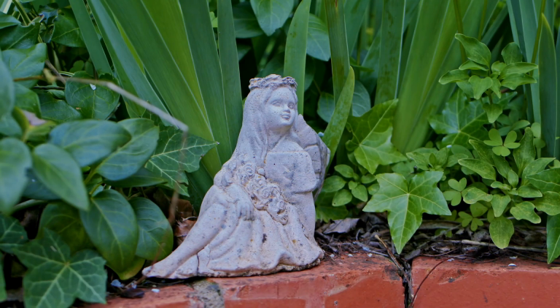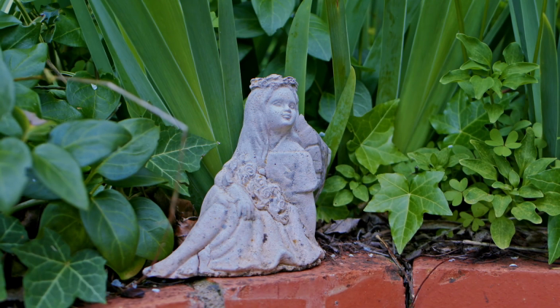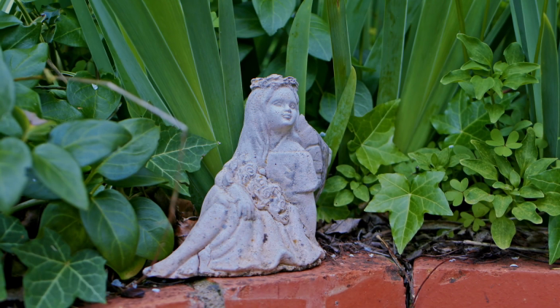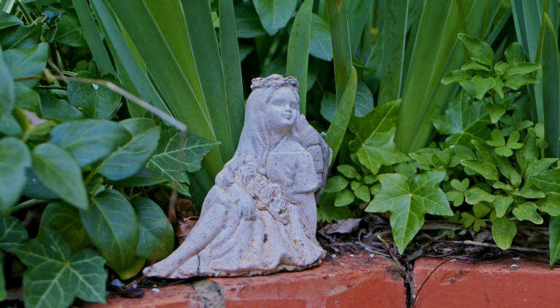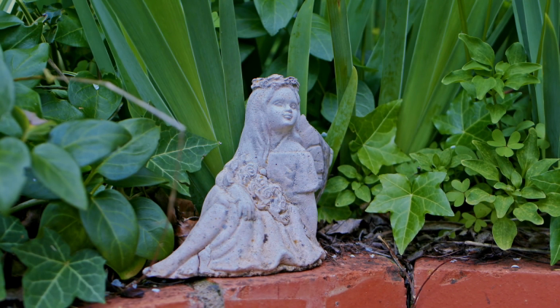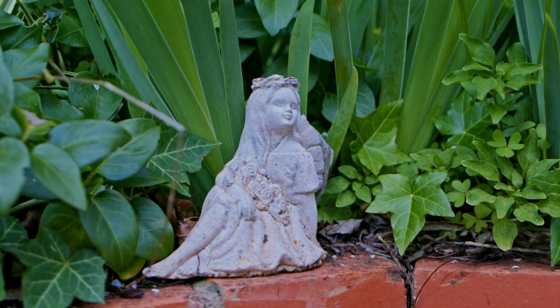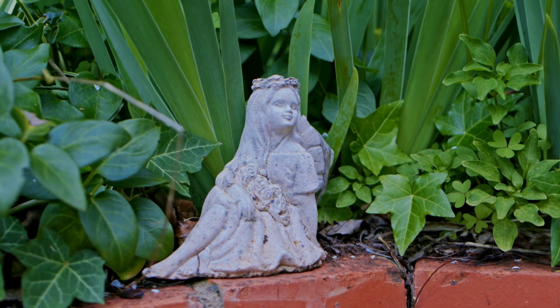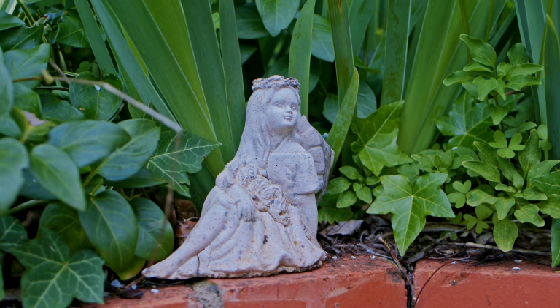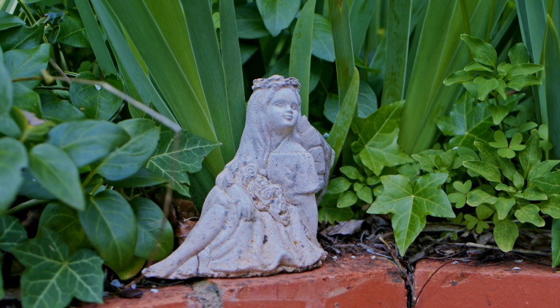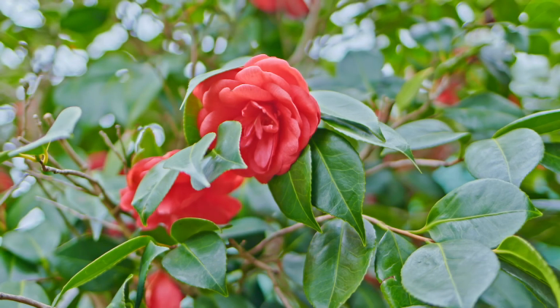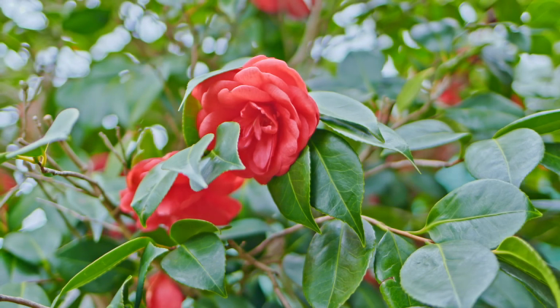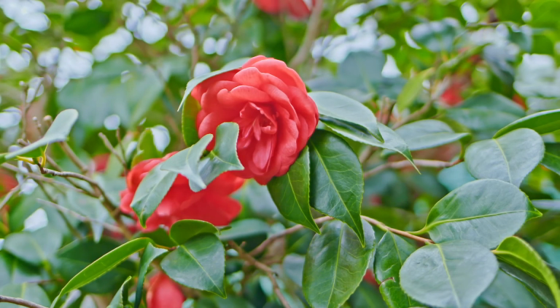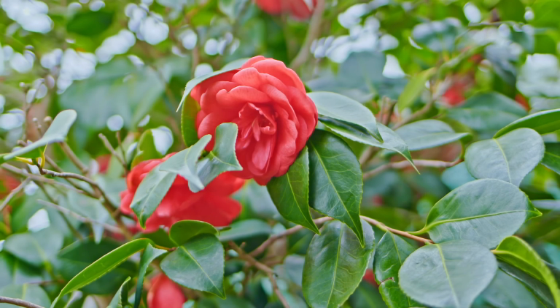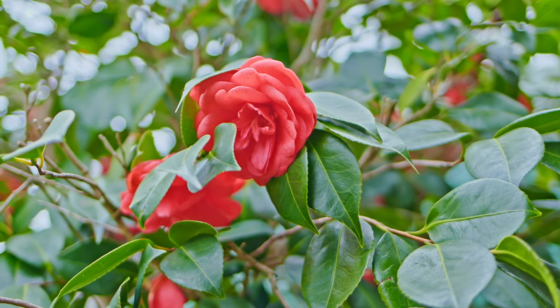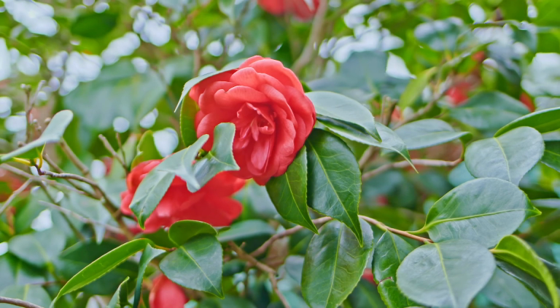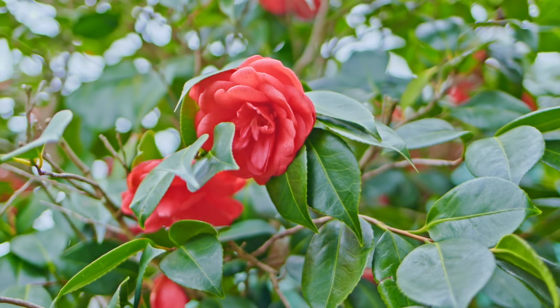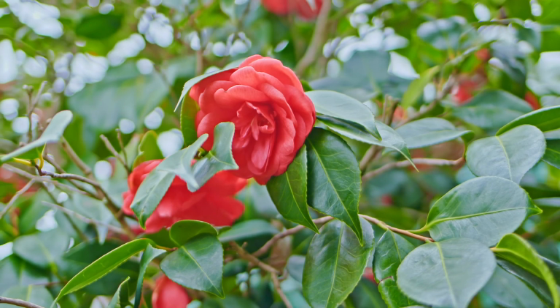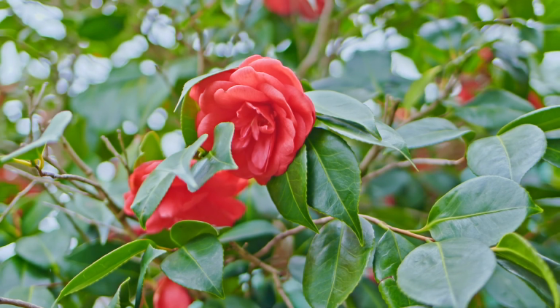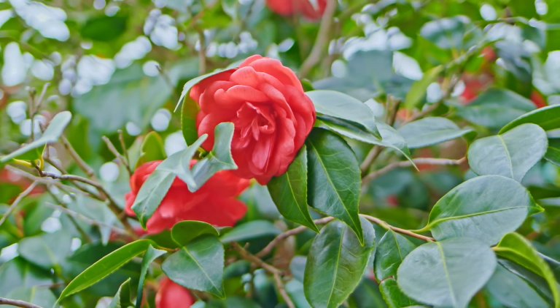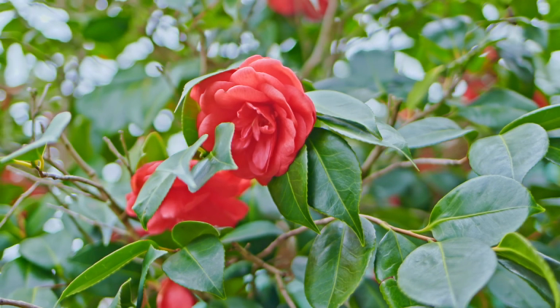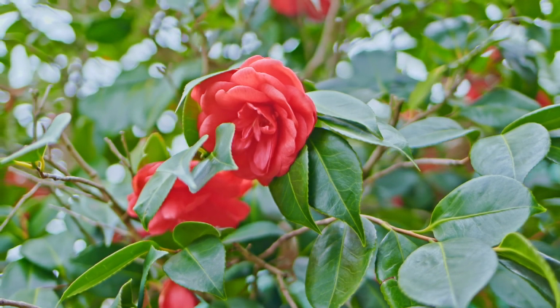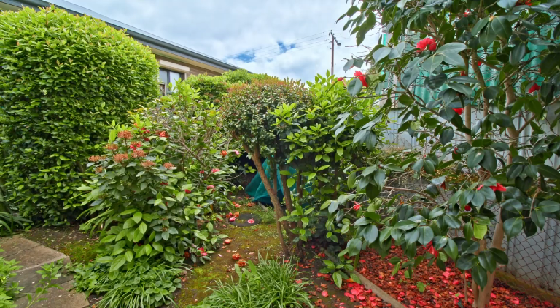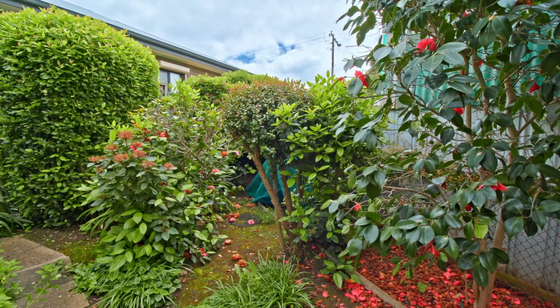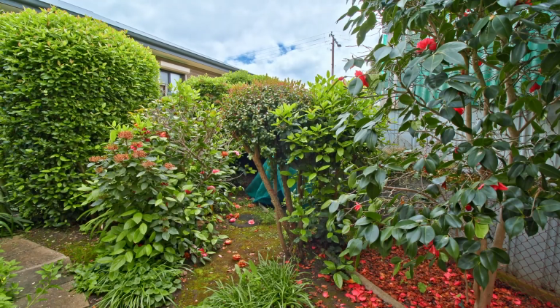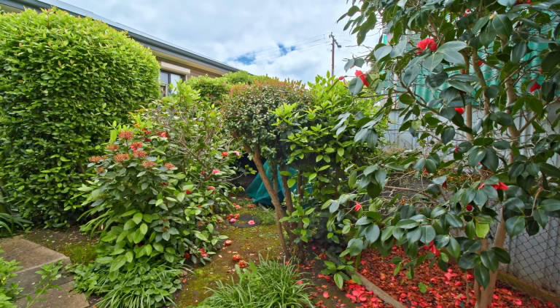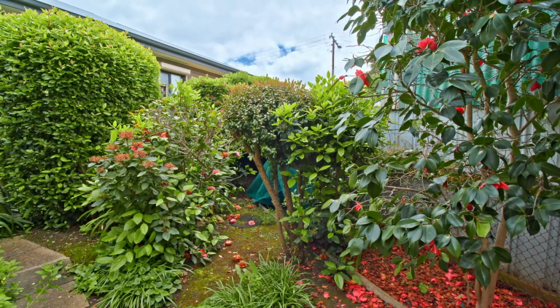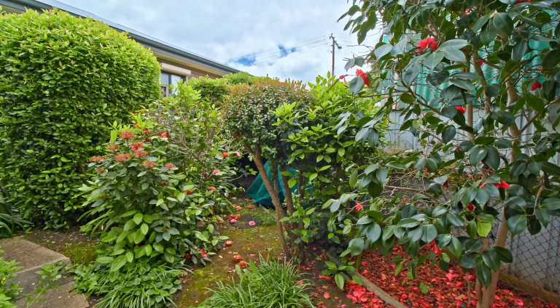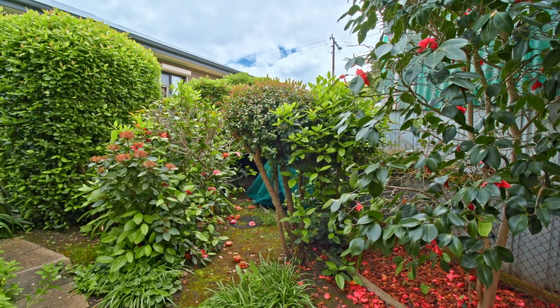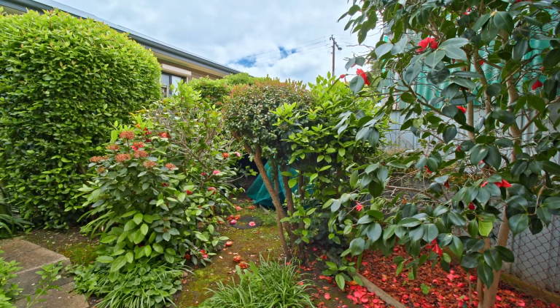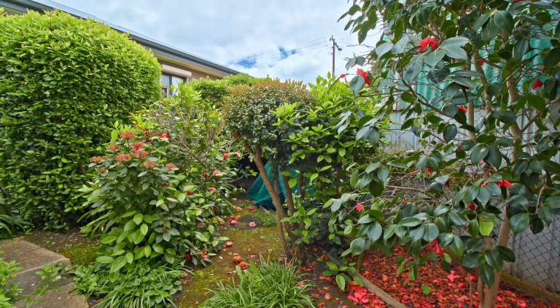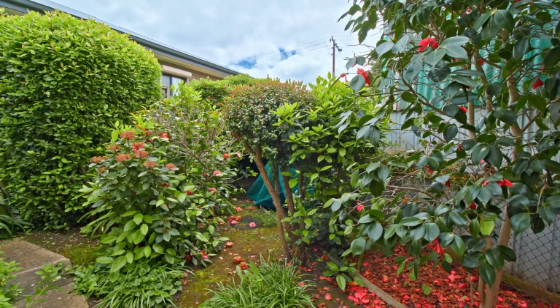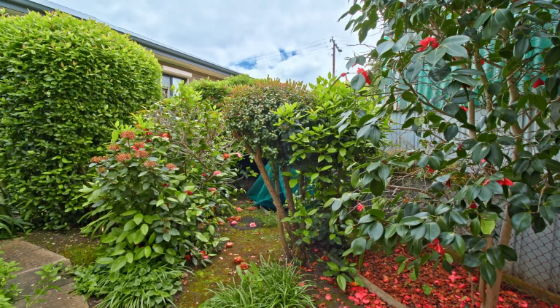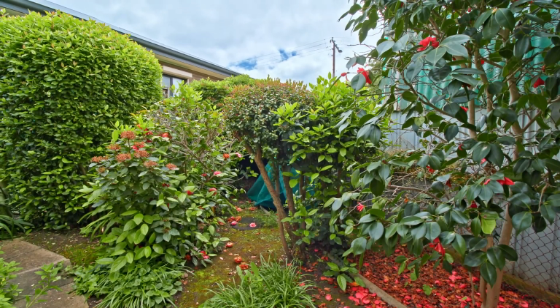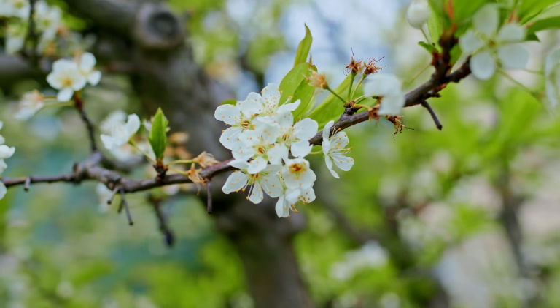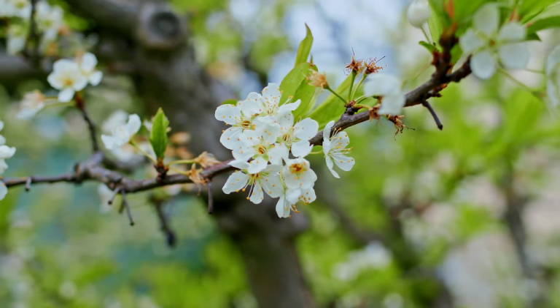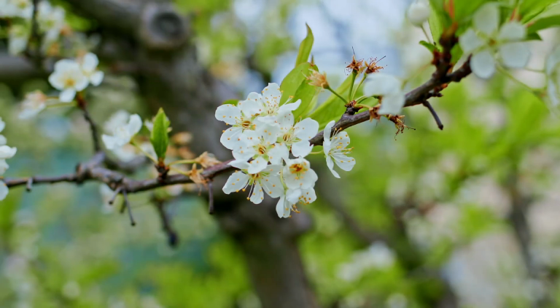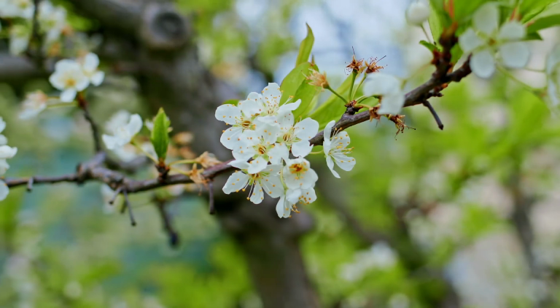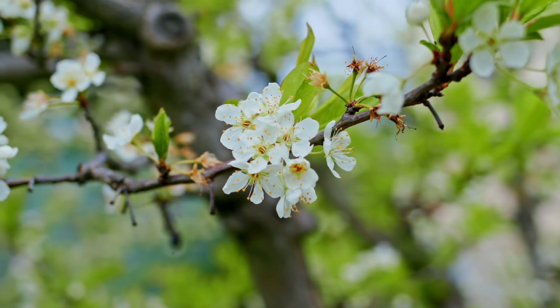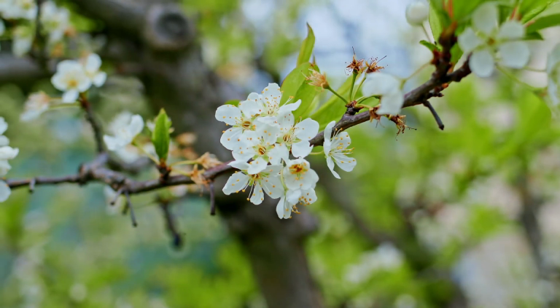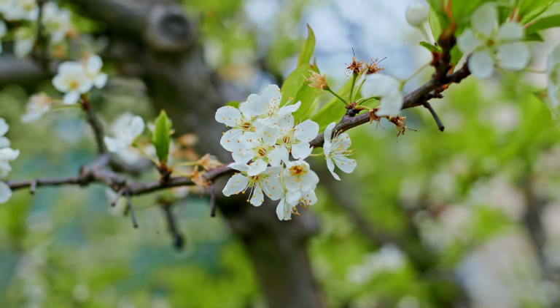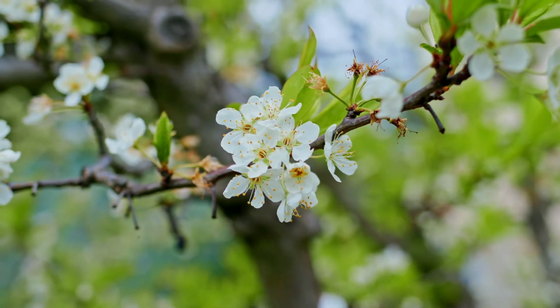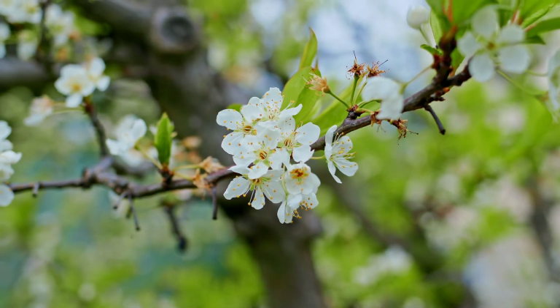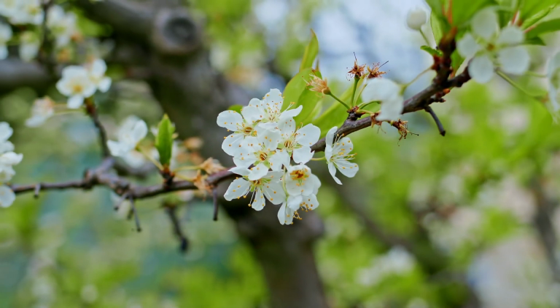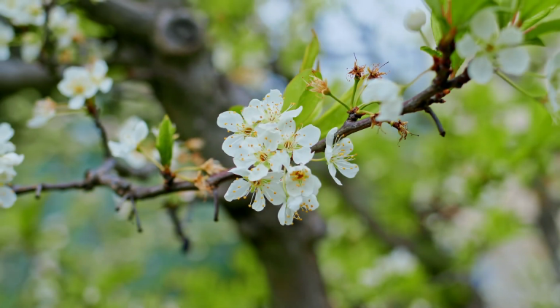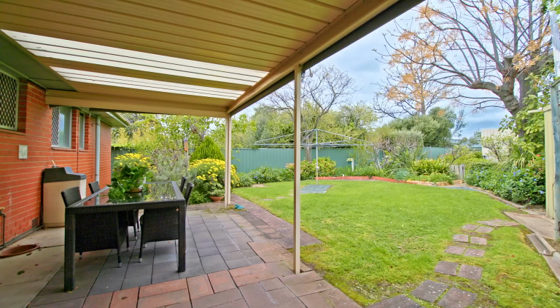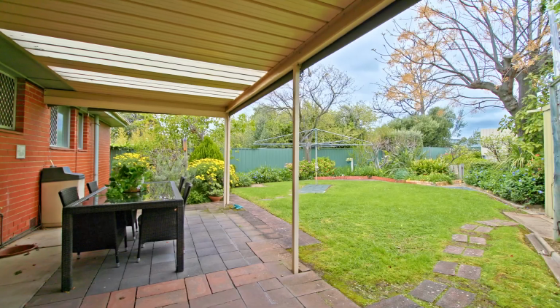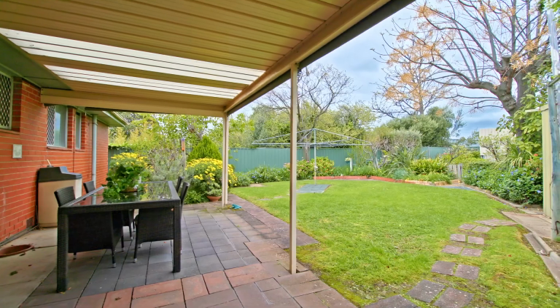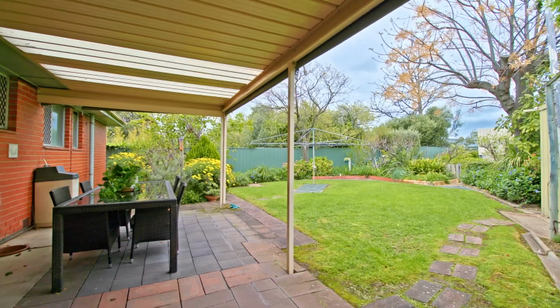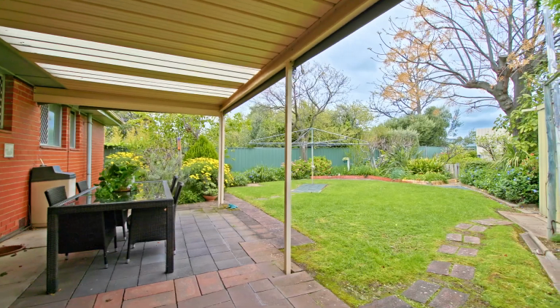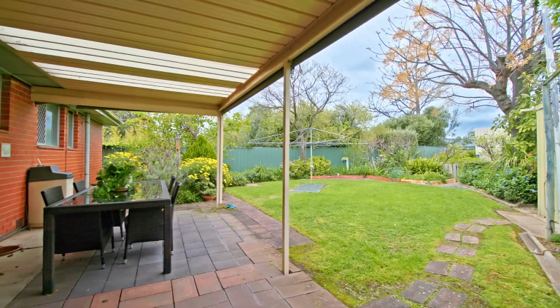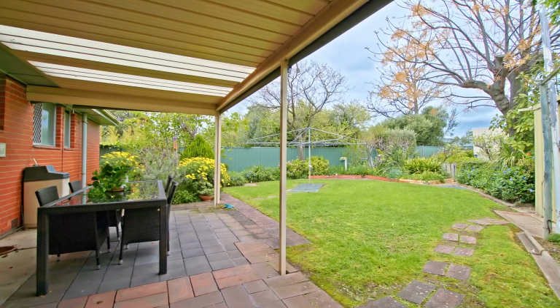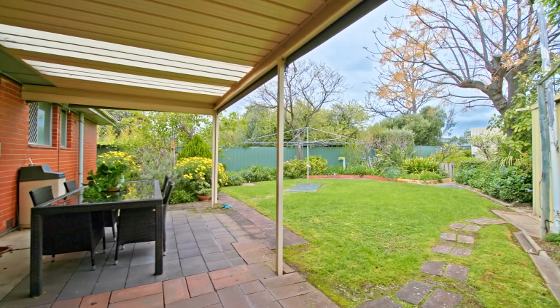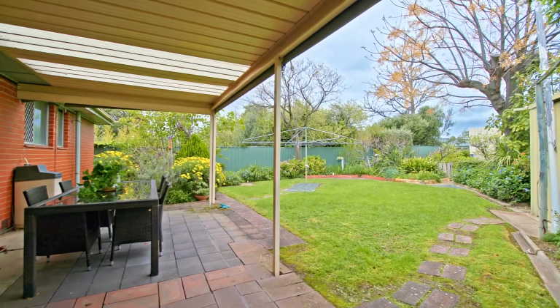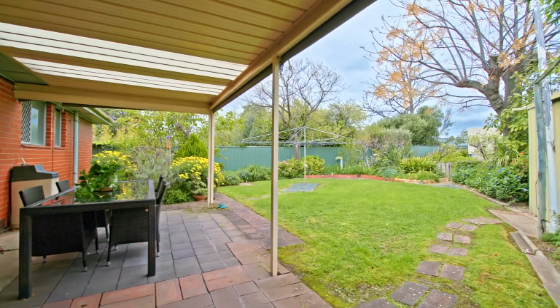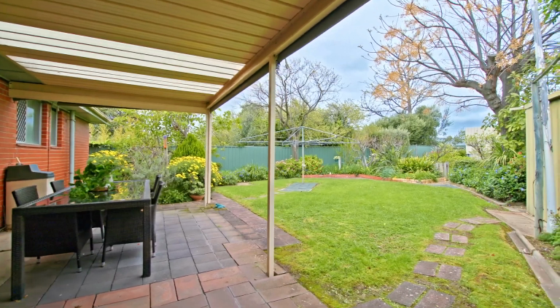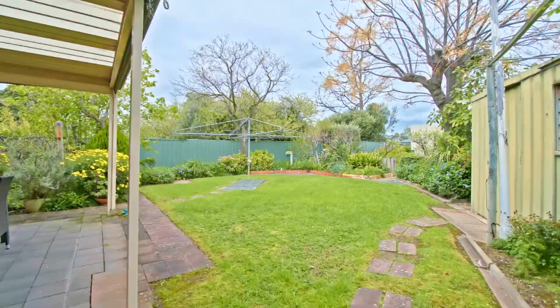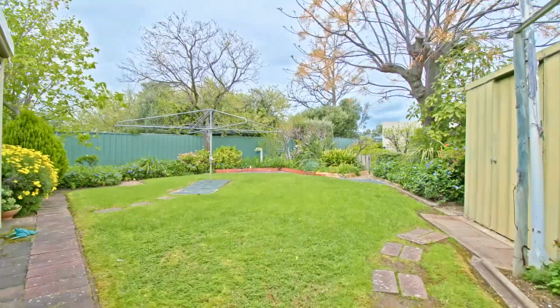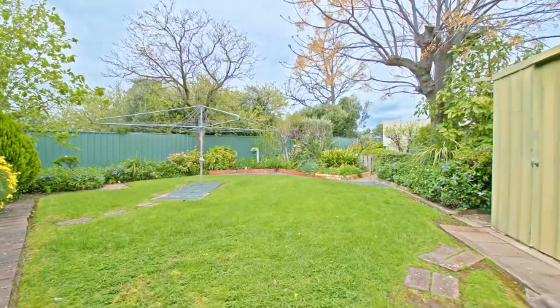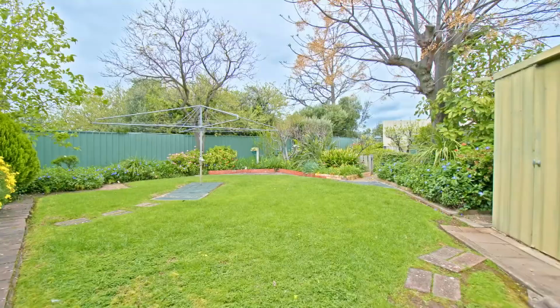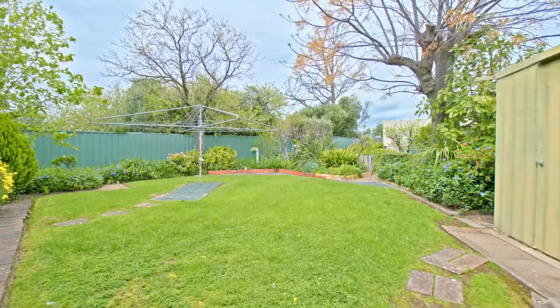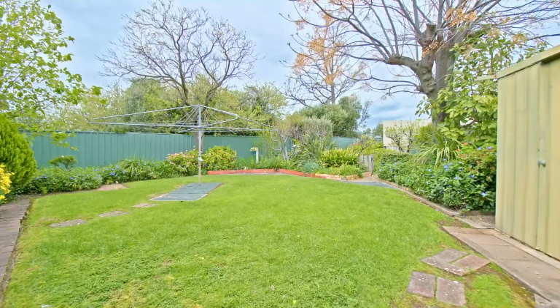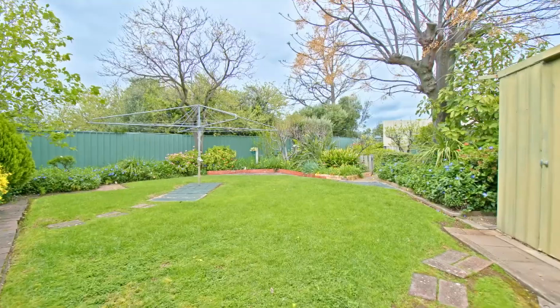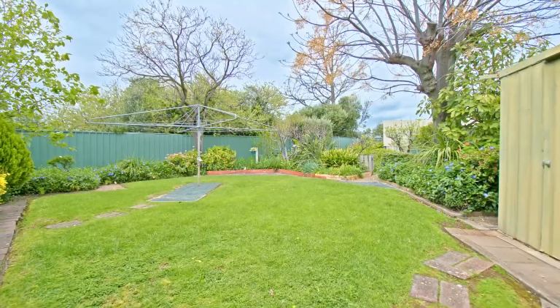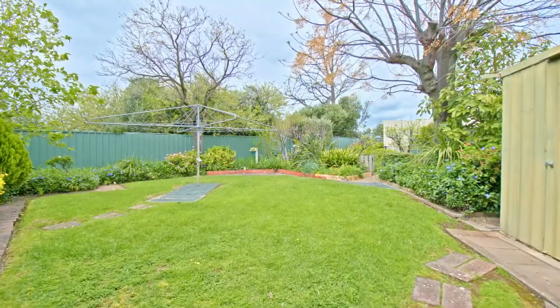Outside, the beautifully landscaped gardens are well established with minimal care required. Sit back and enjoy your leafy surroundings.